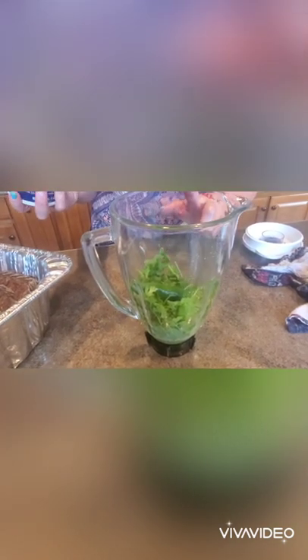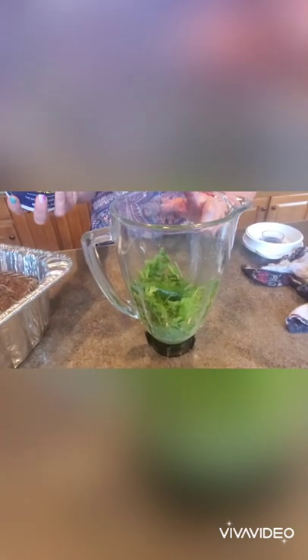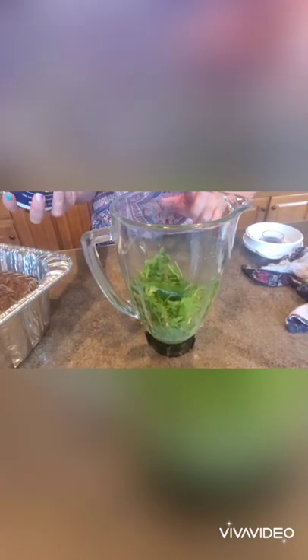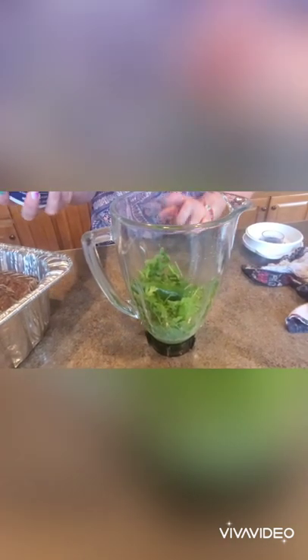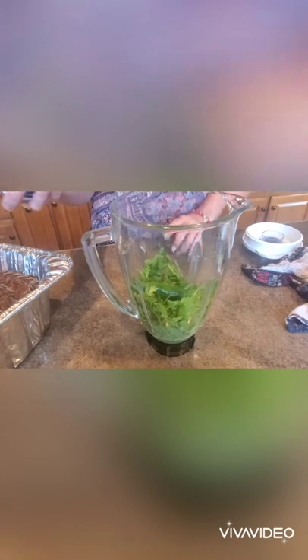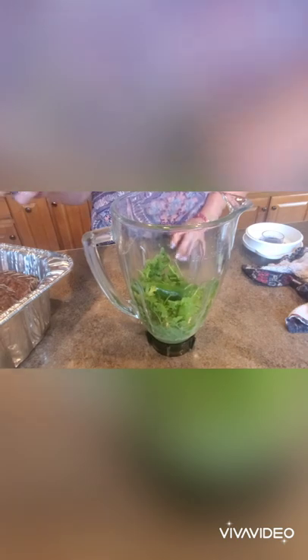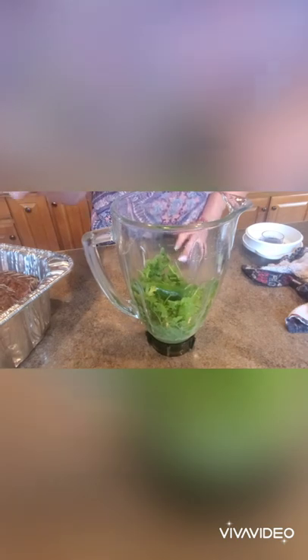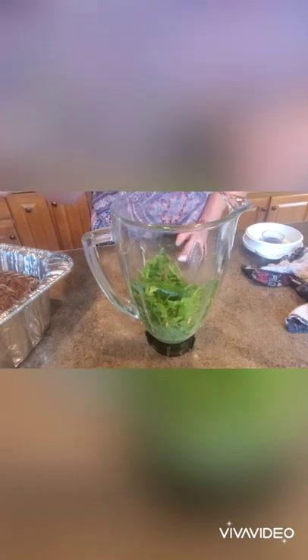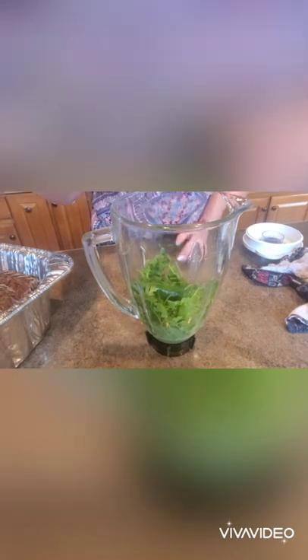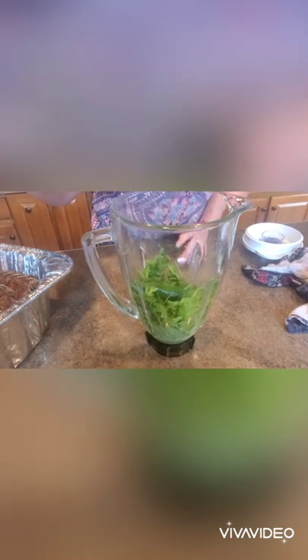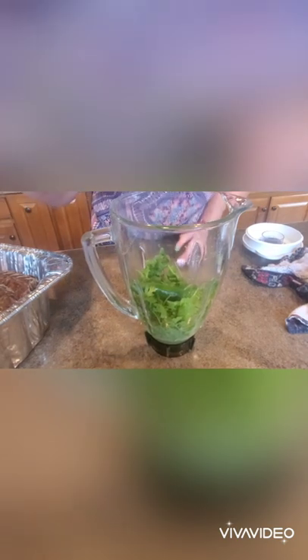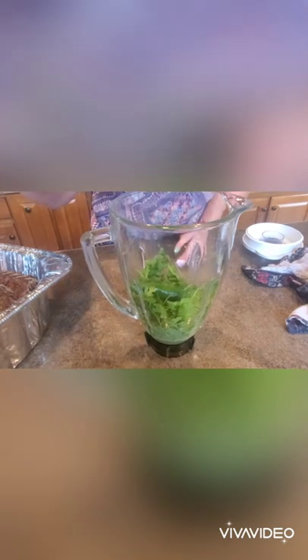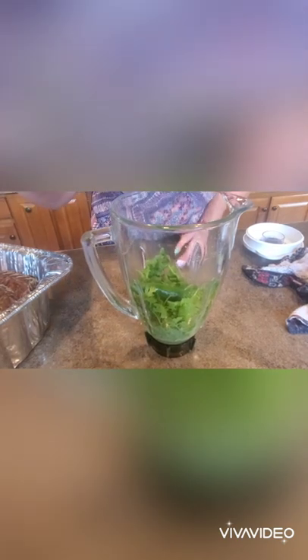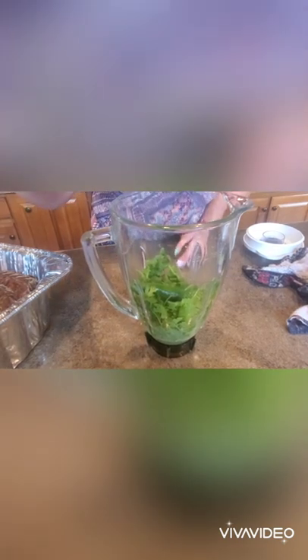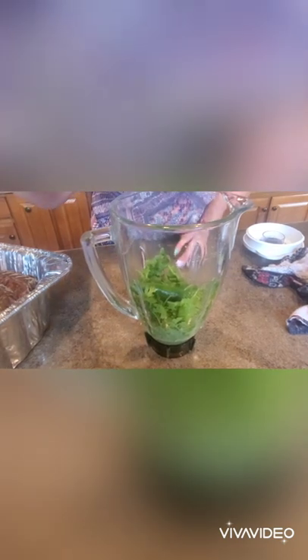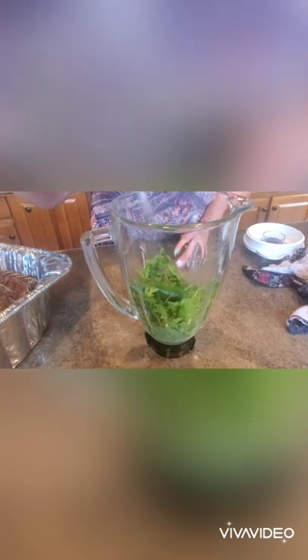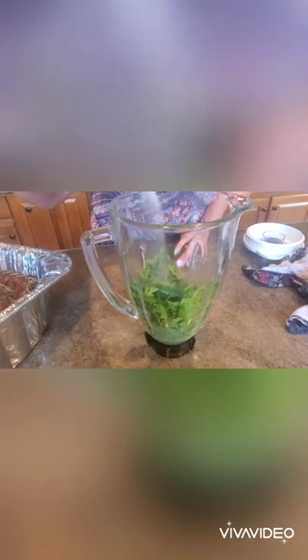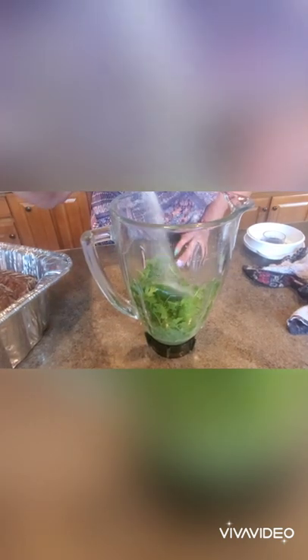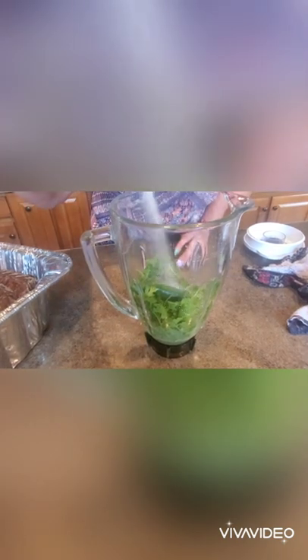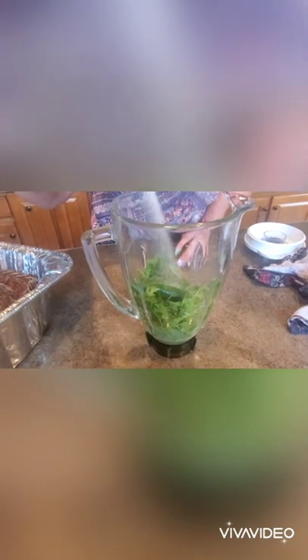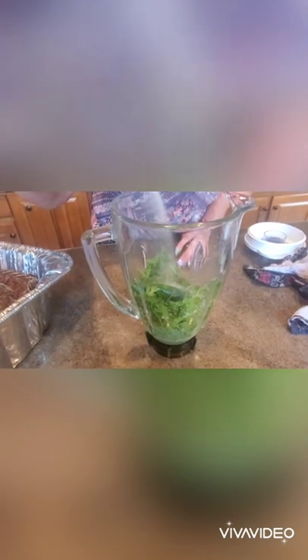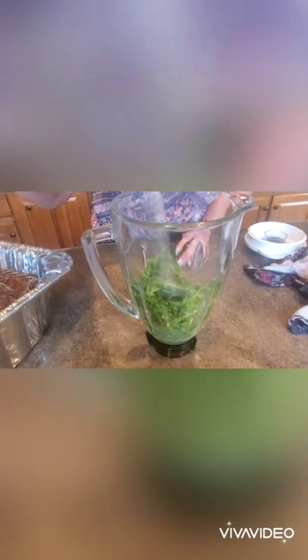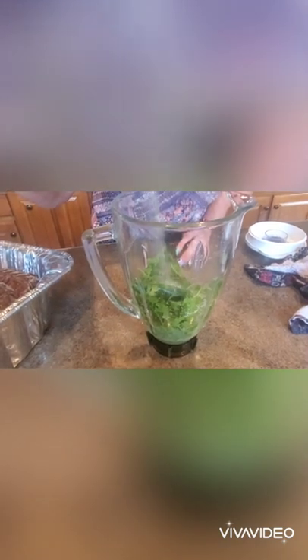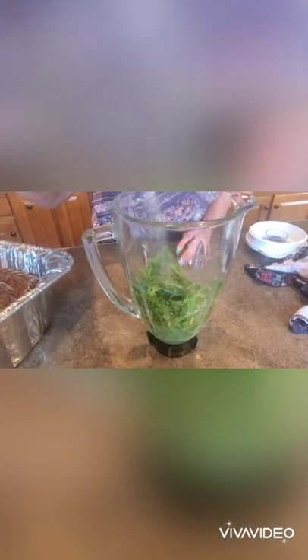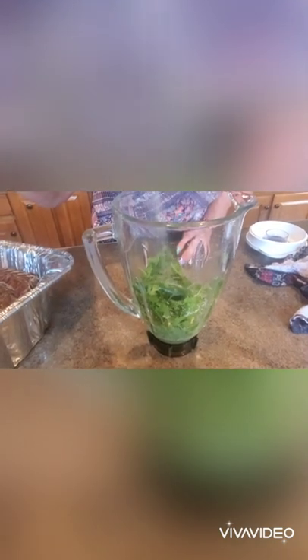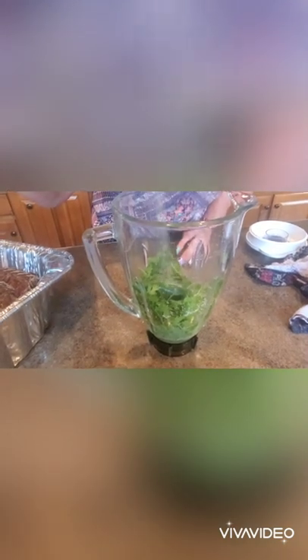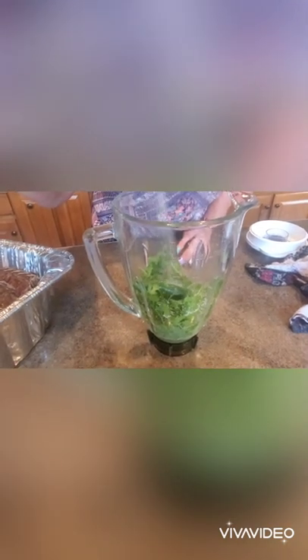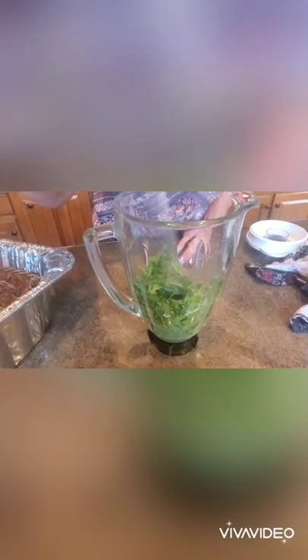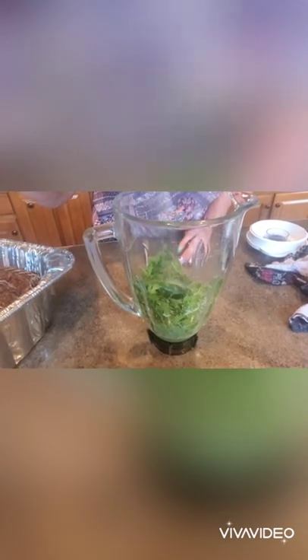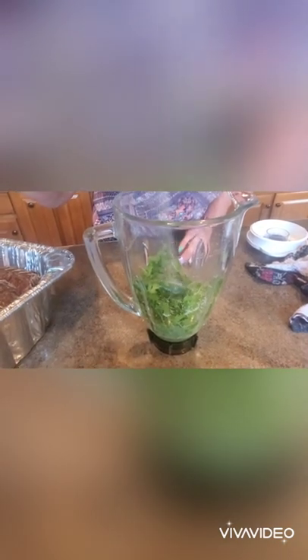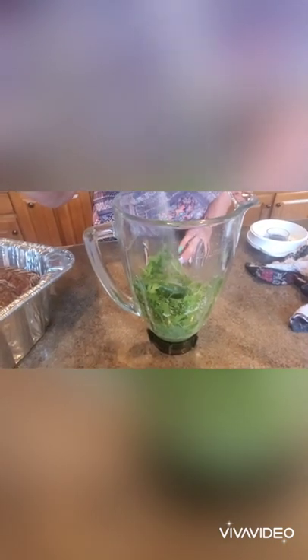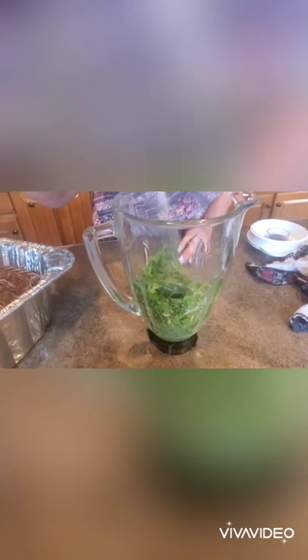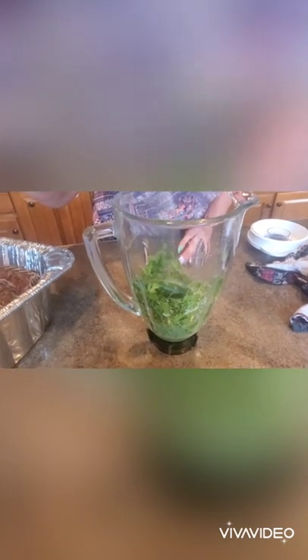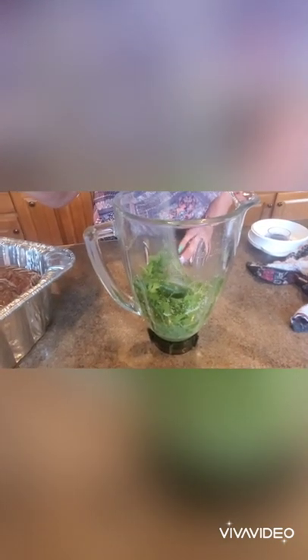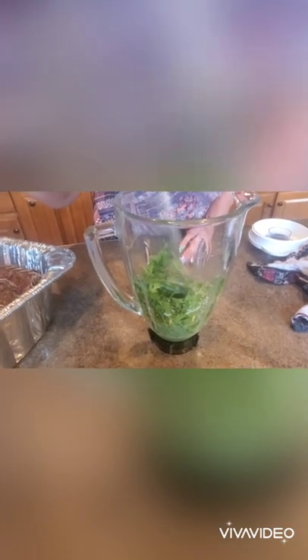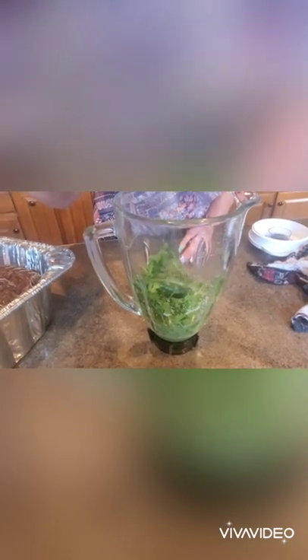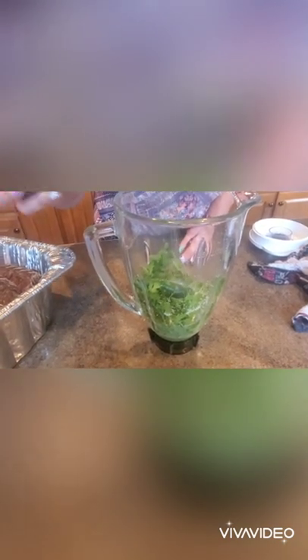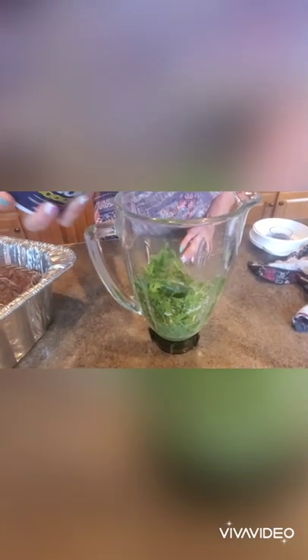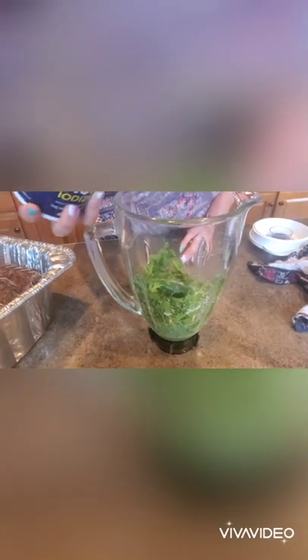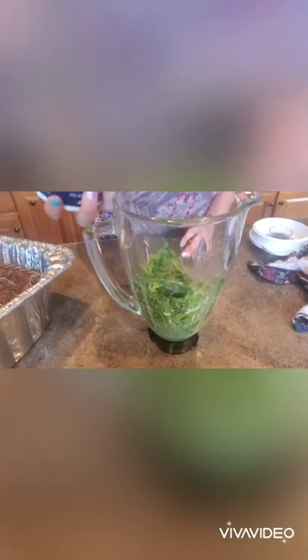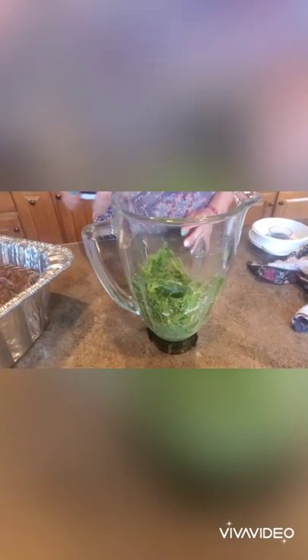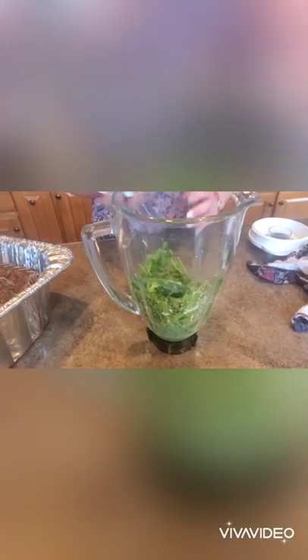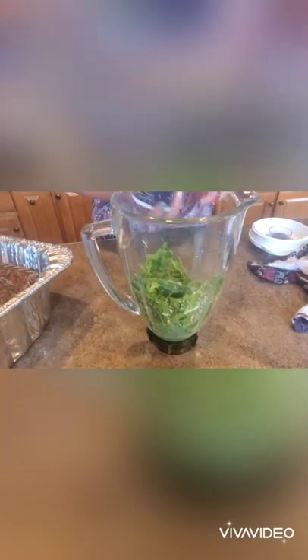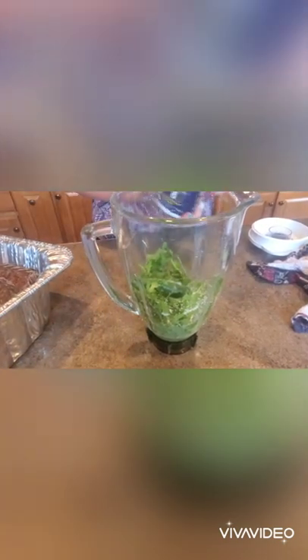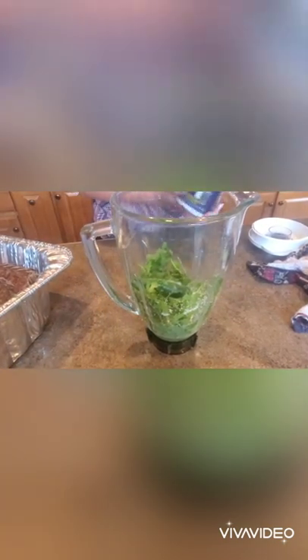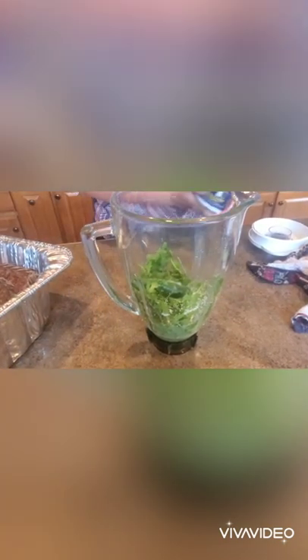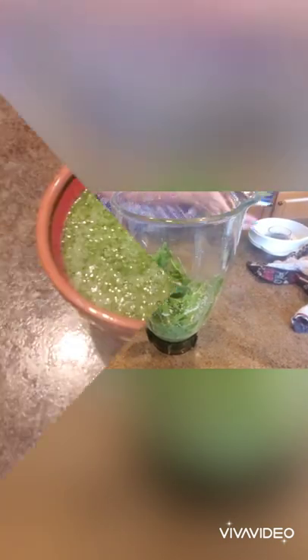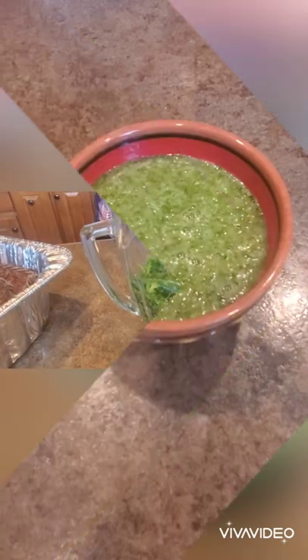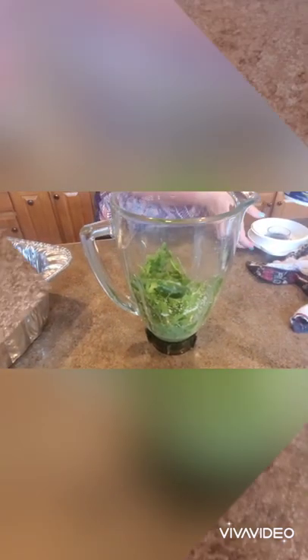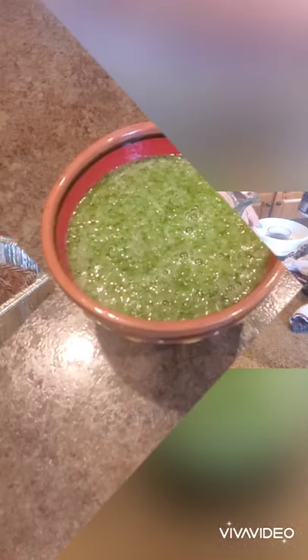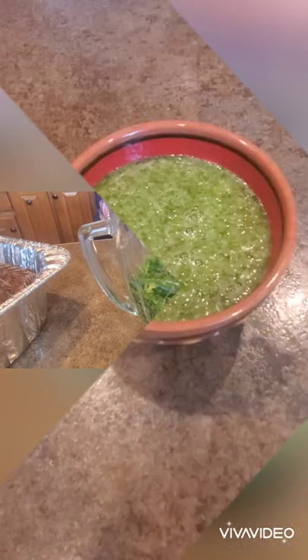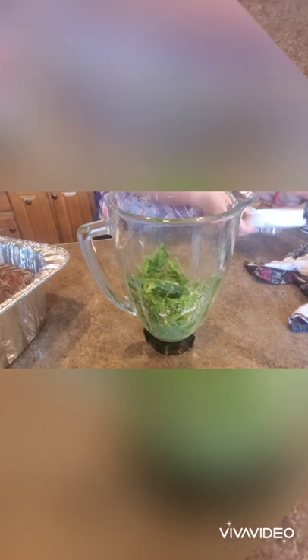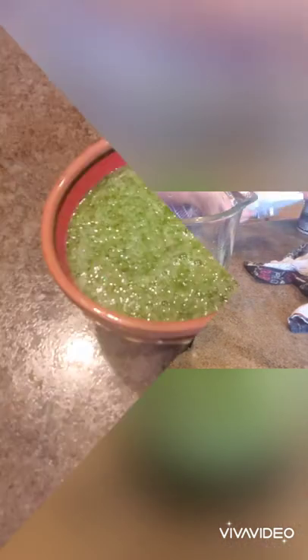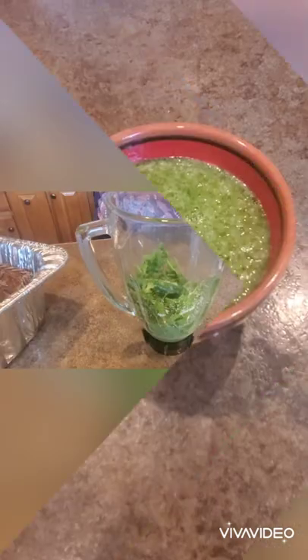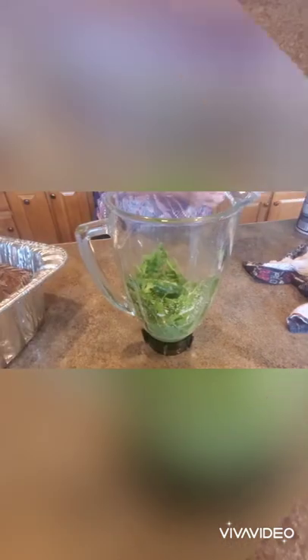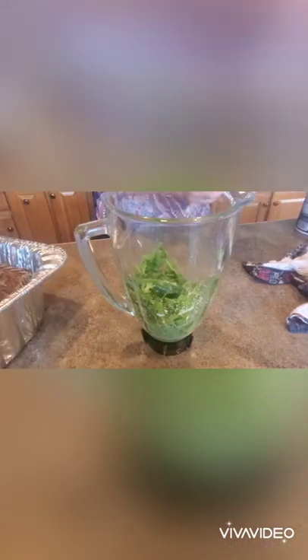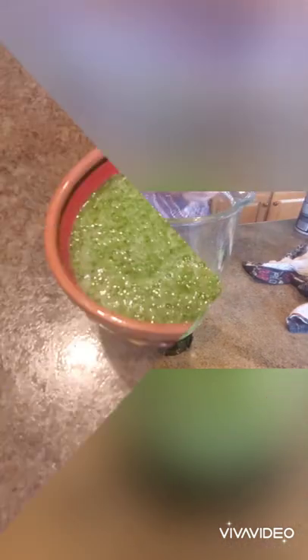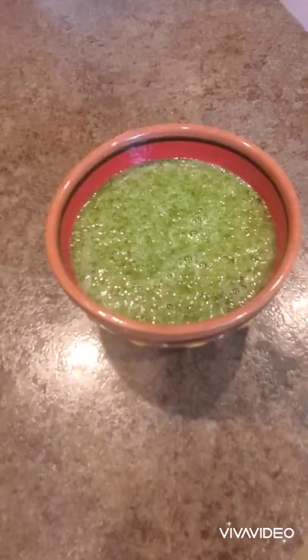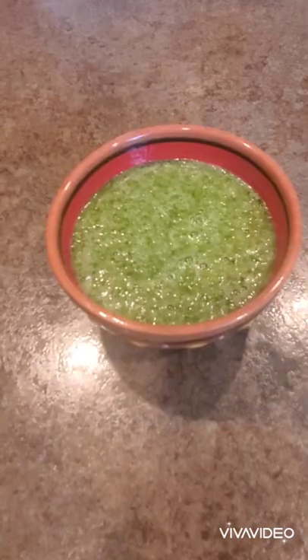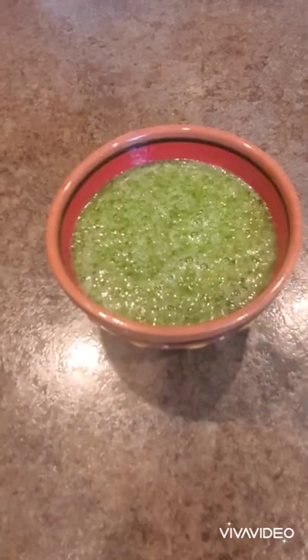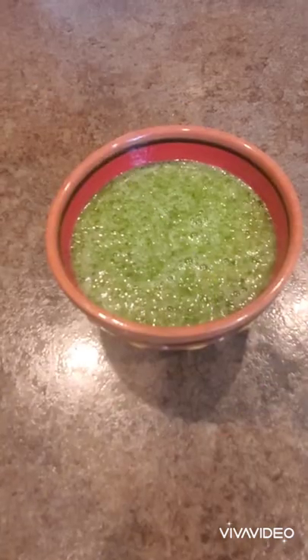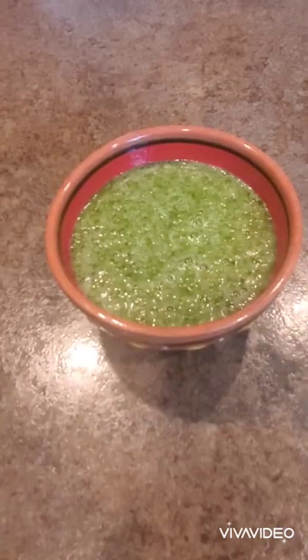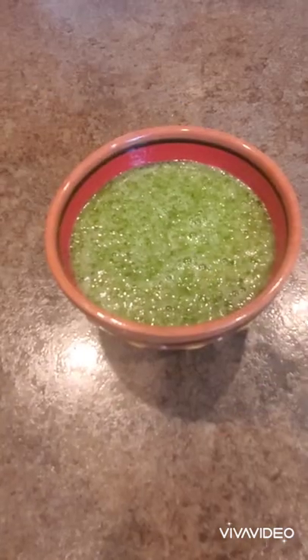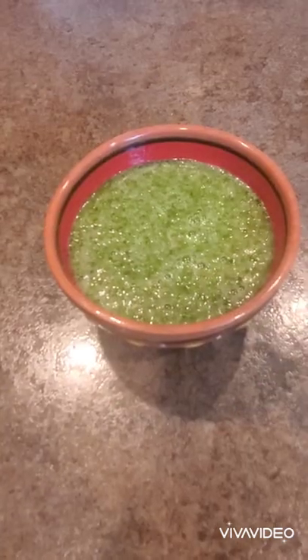Some peppers and salt blended — this is what it looks like when it's blended.